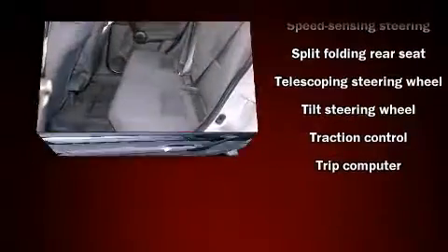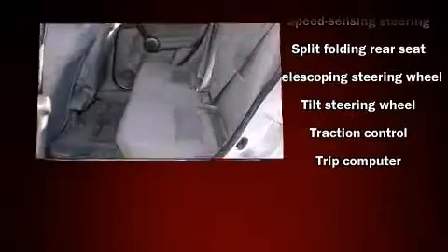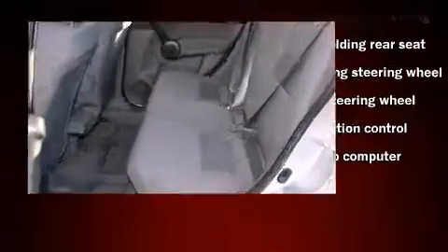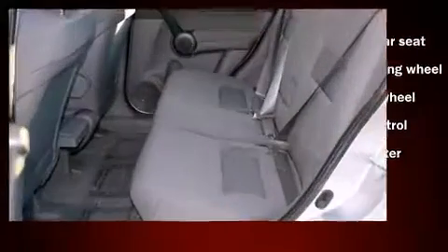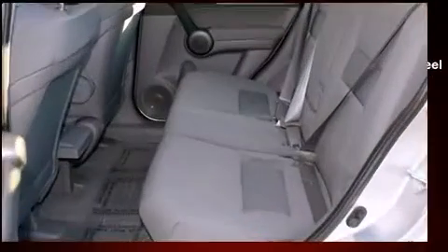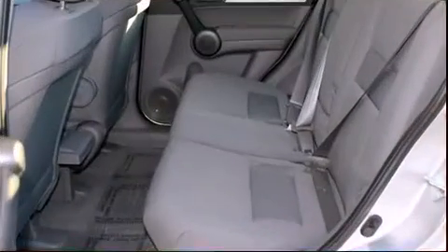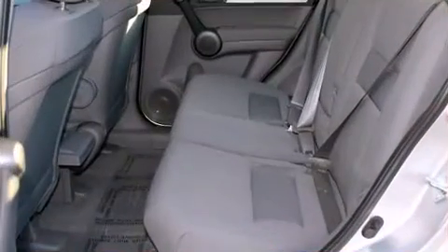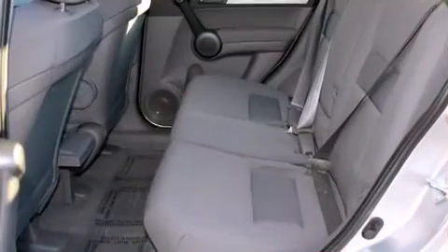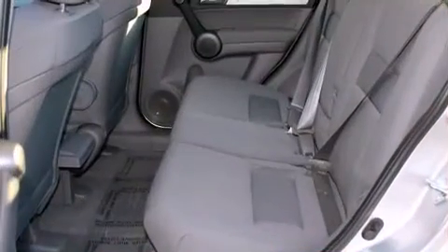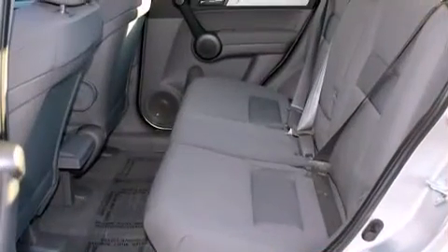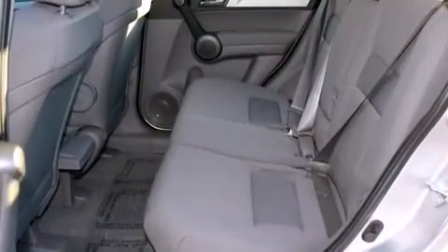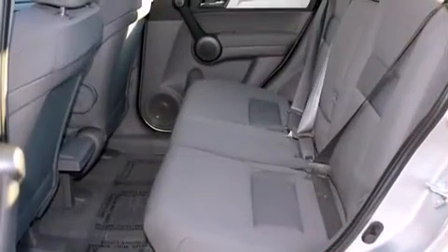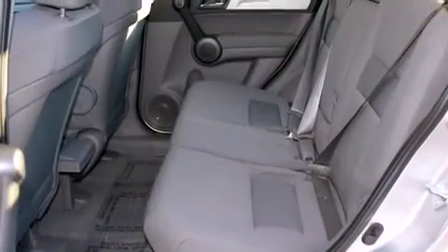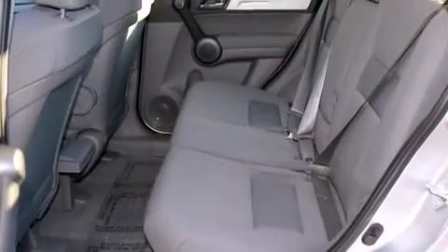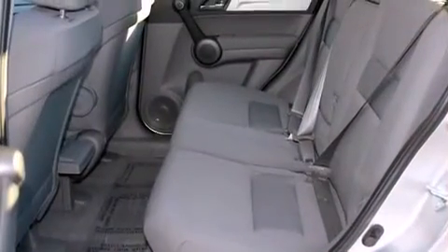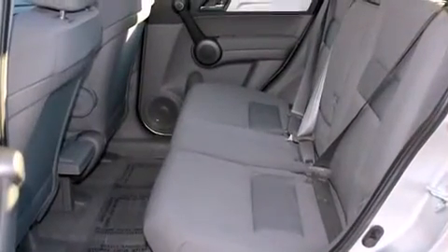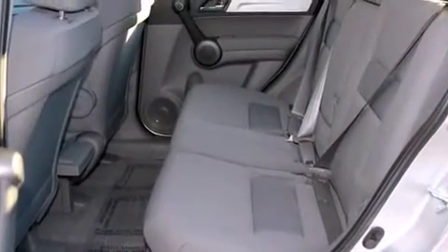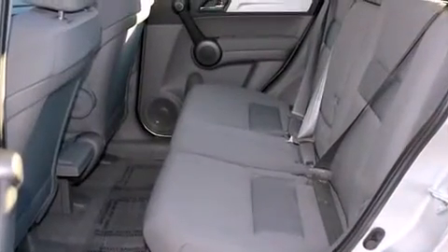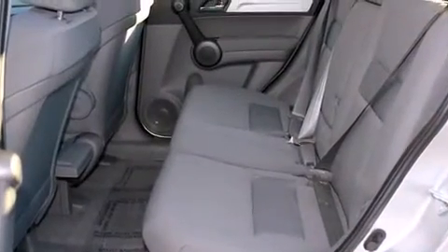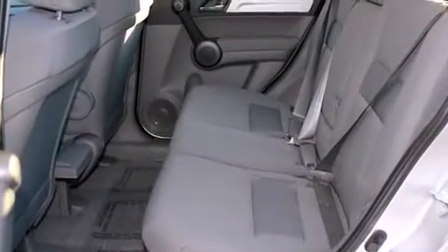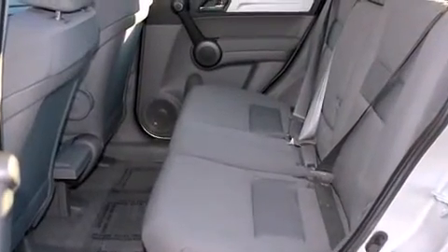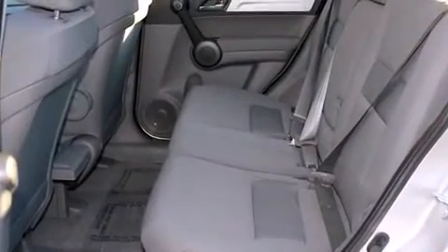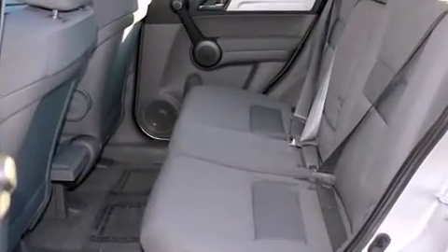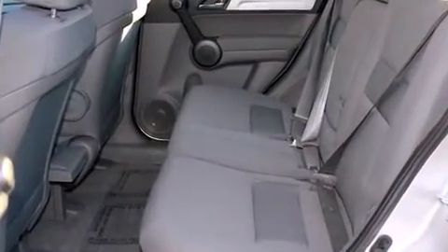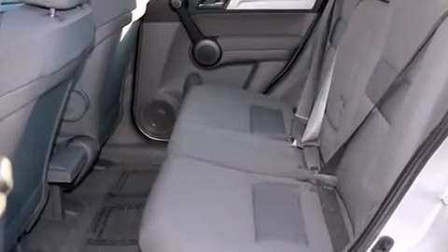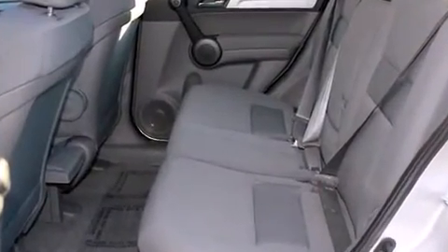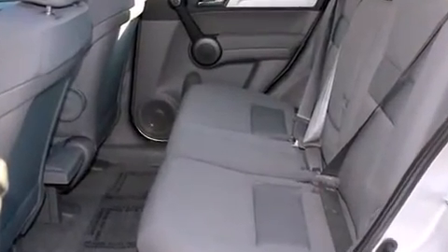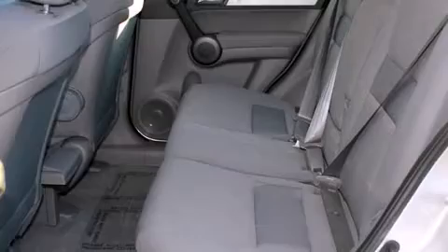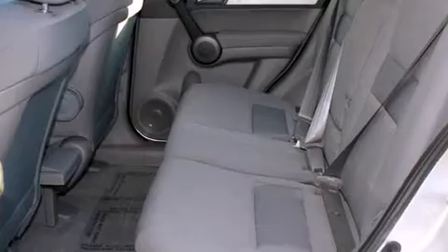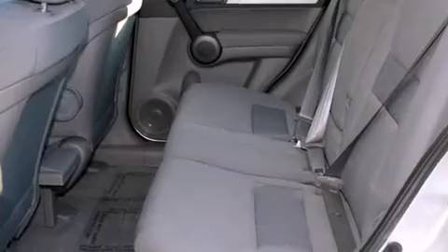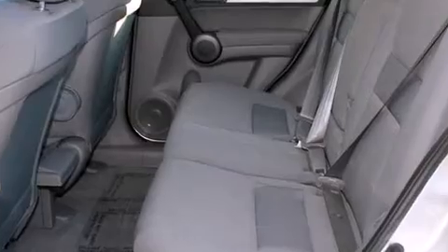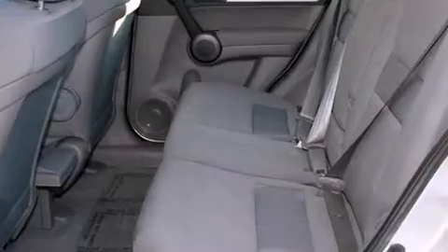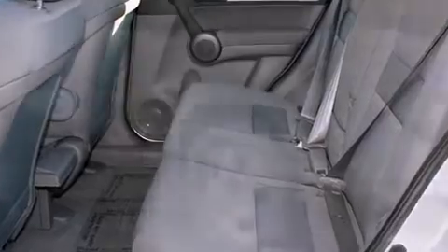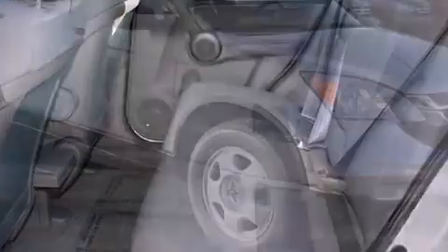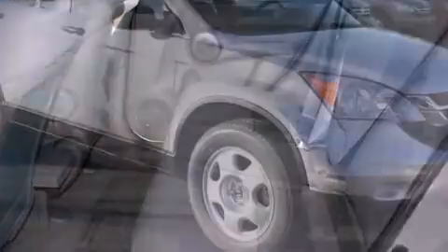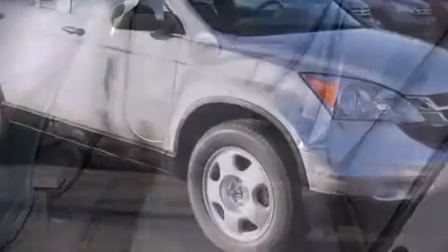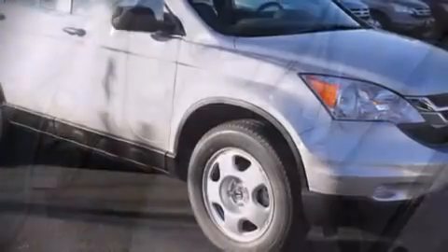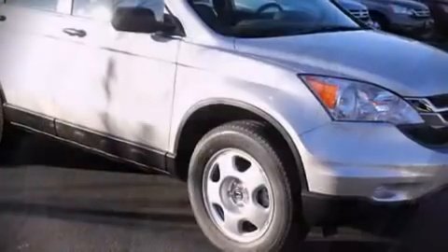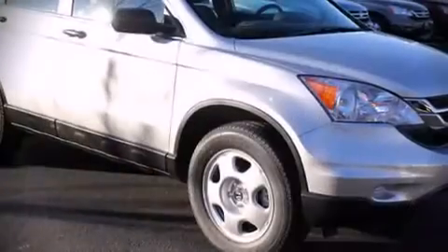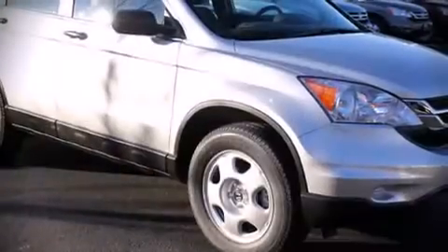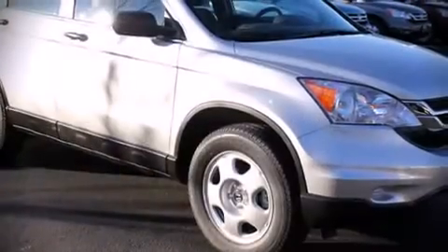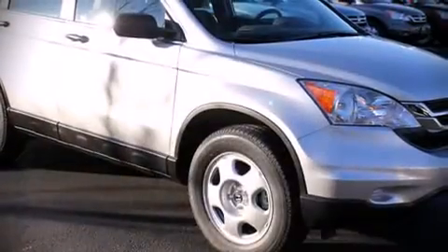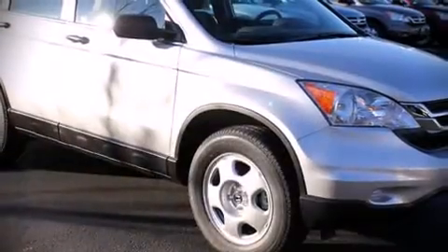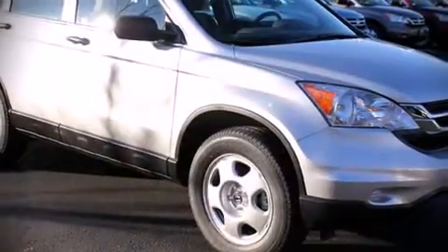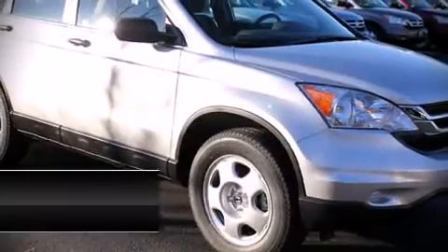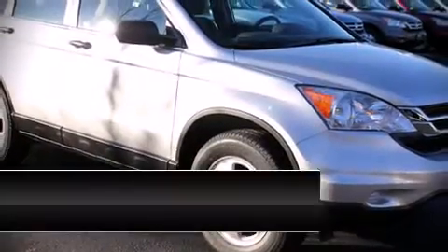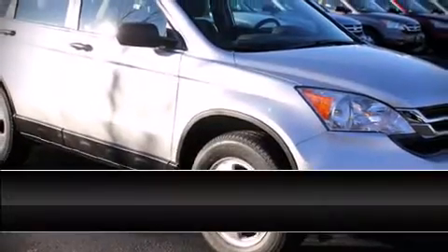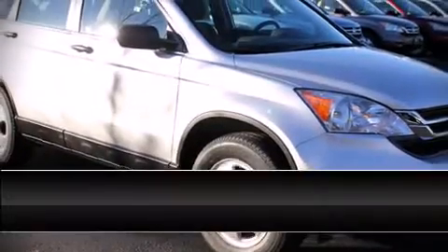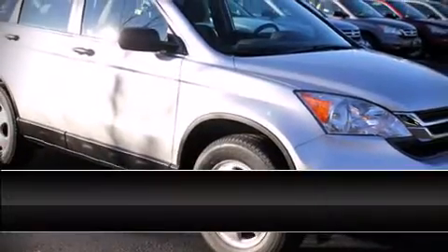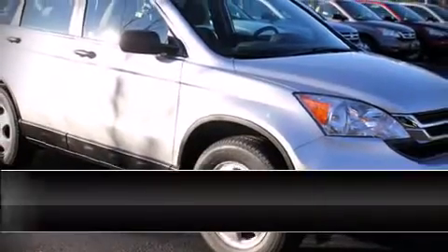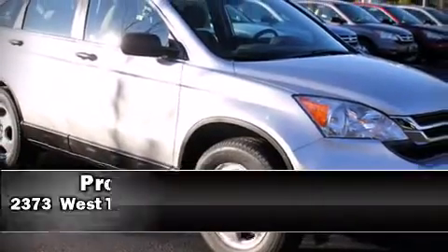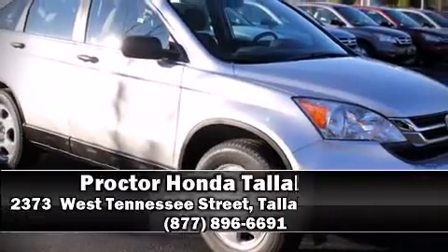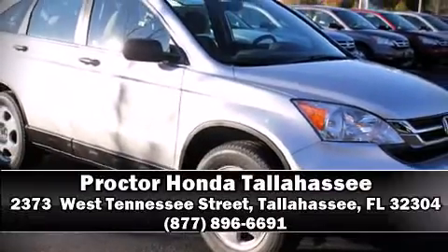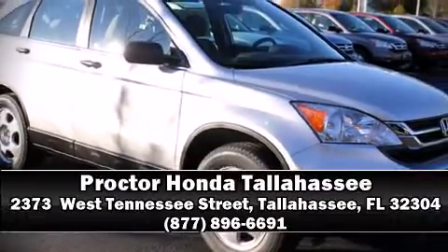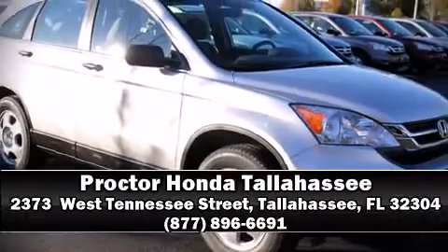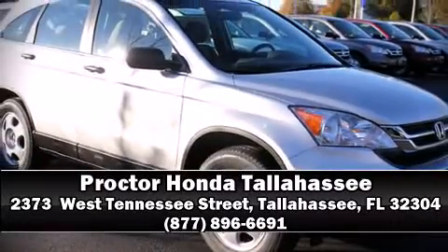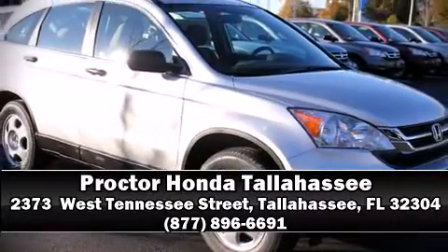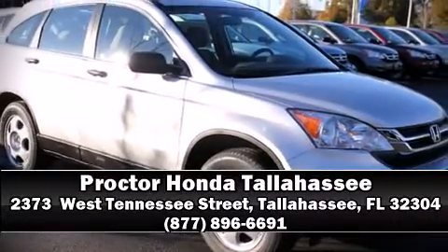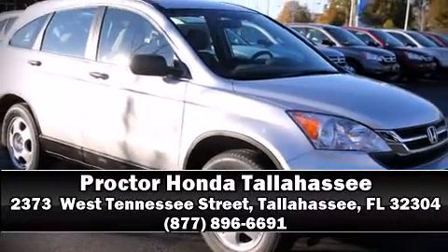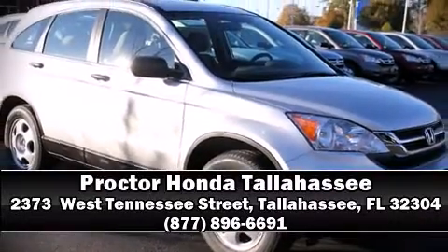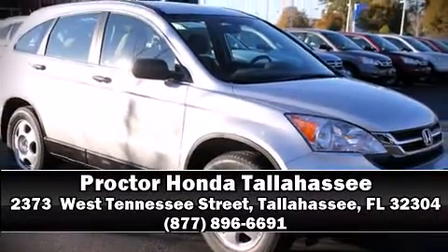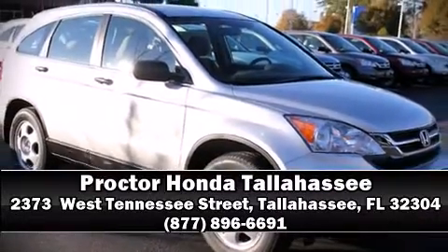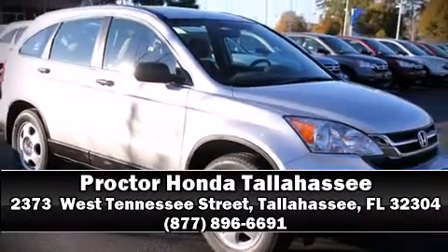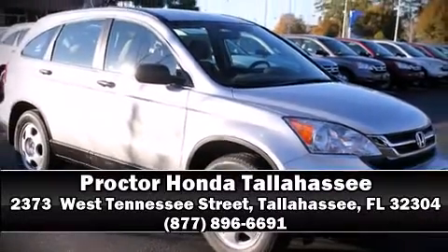A panic alarm and four-wheel disc brakes with ABS. Stop by our dealership or give us a call for more information.